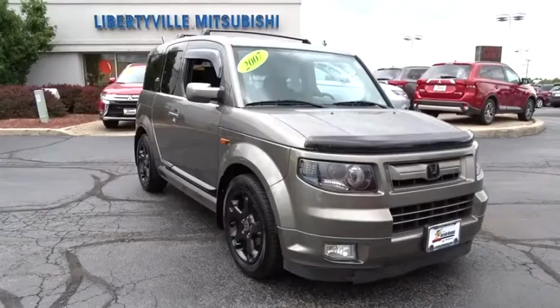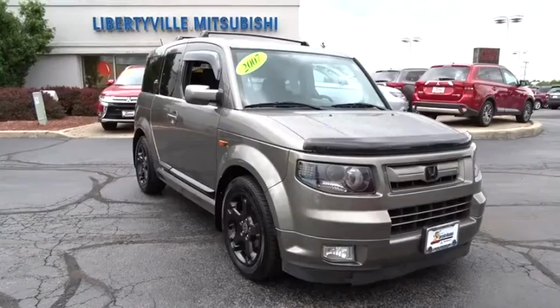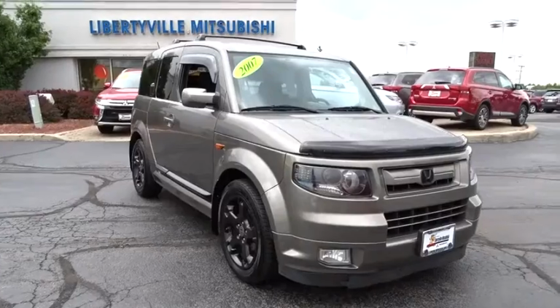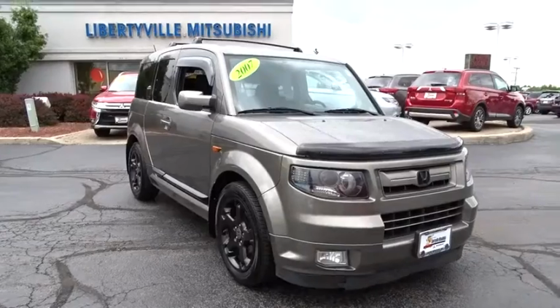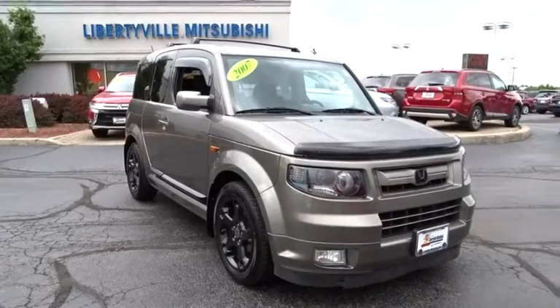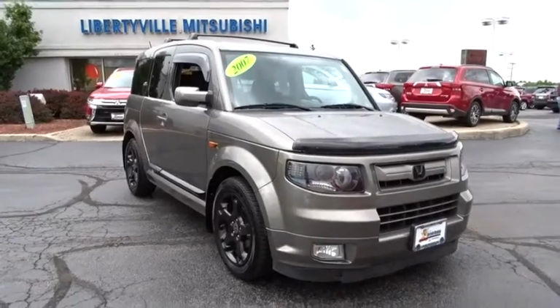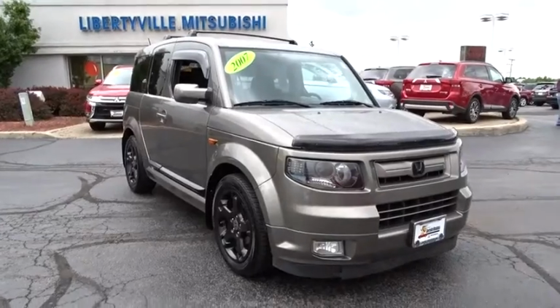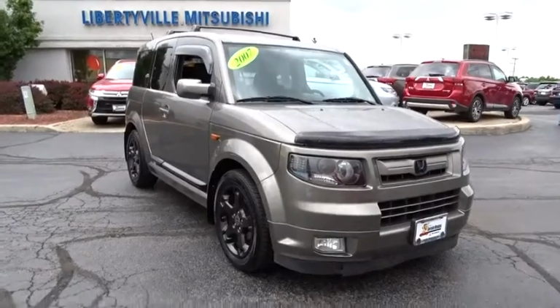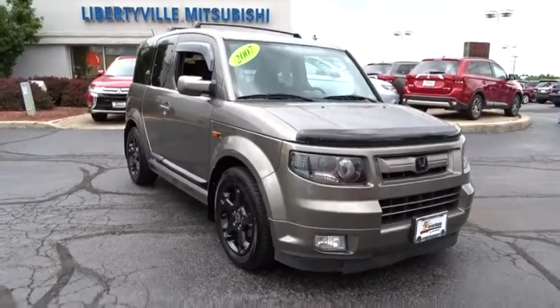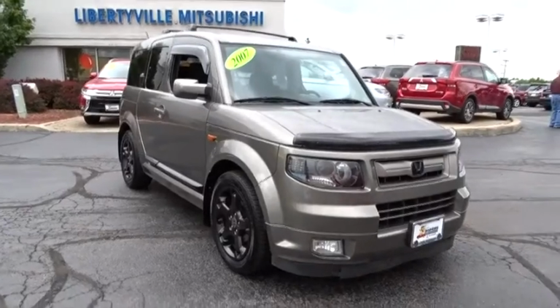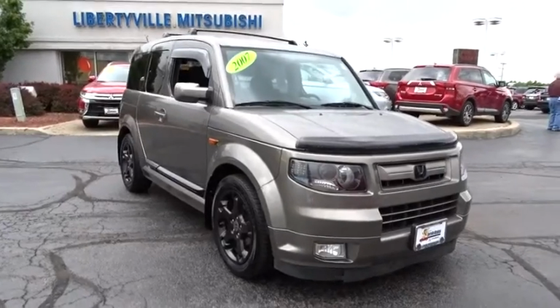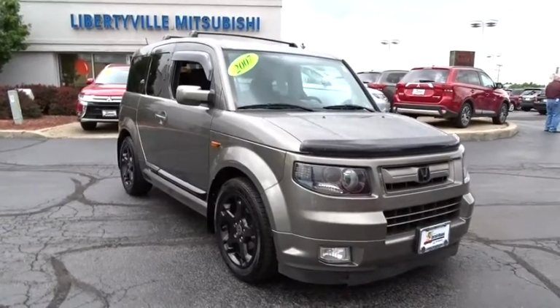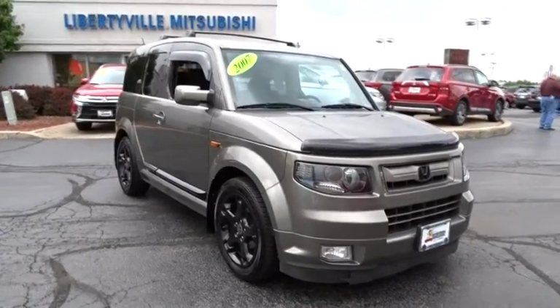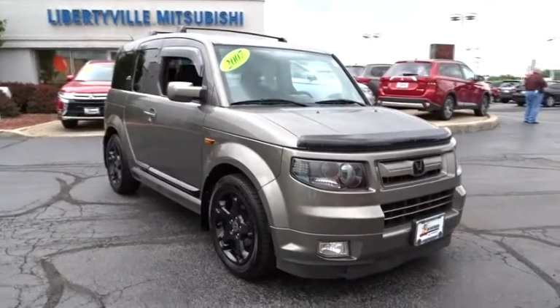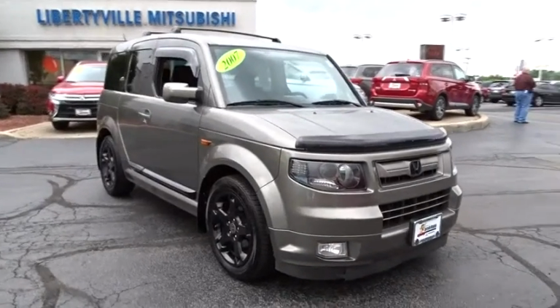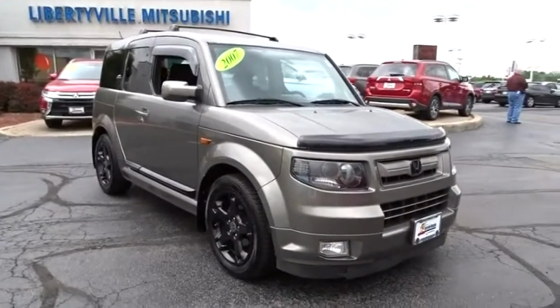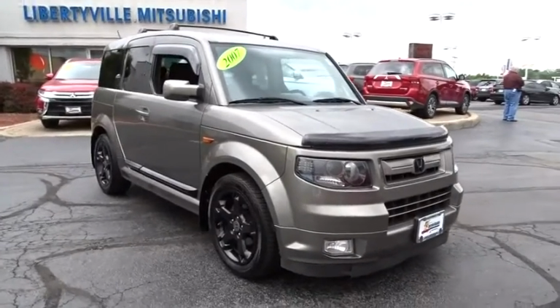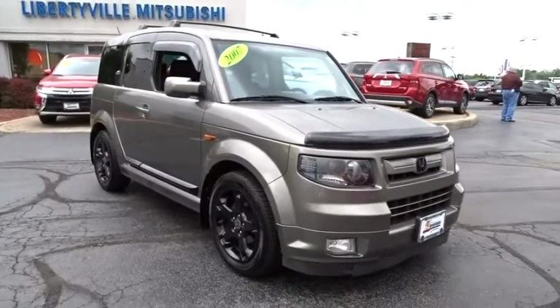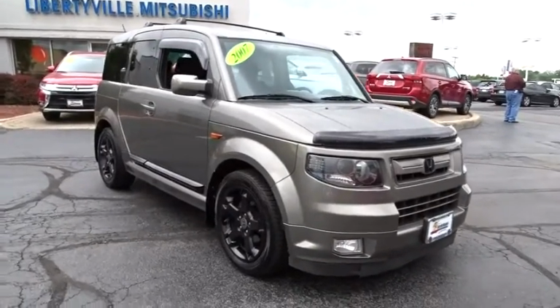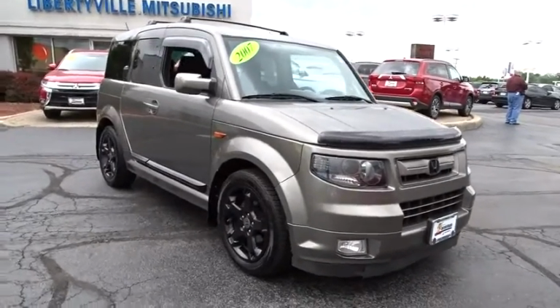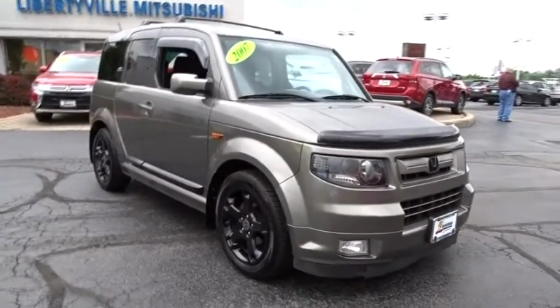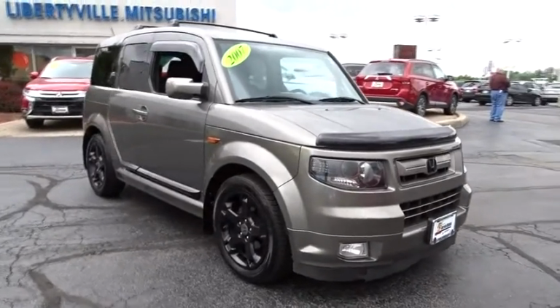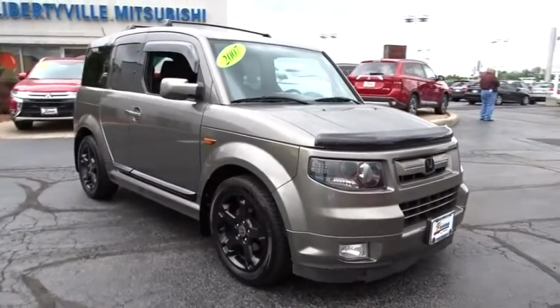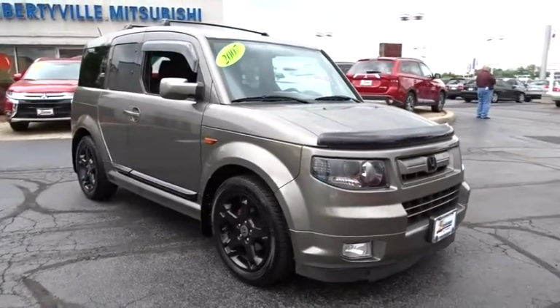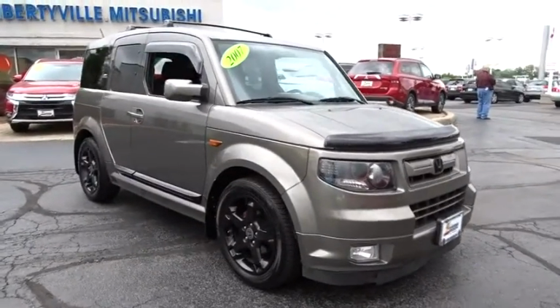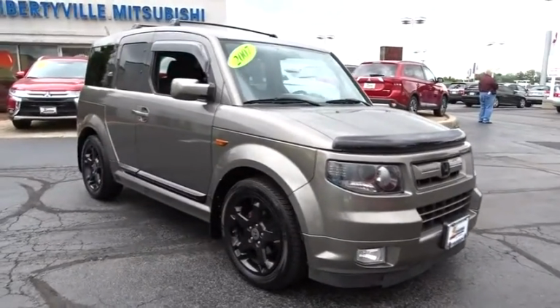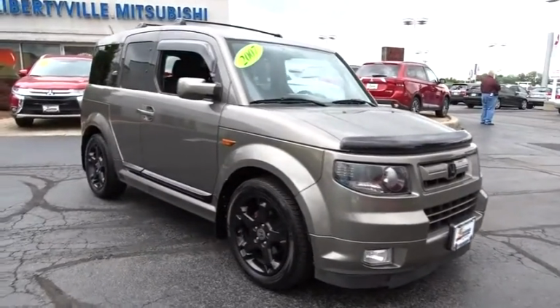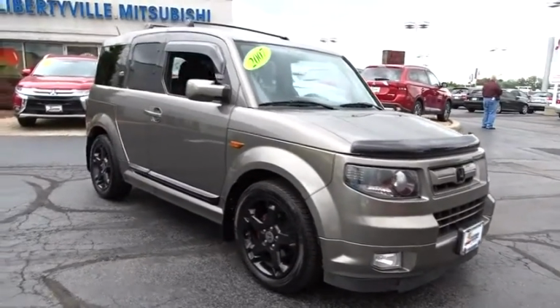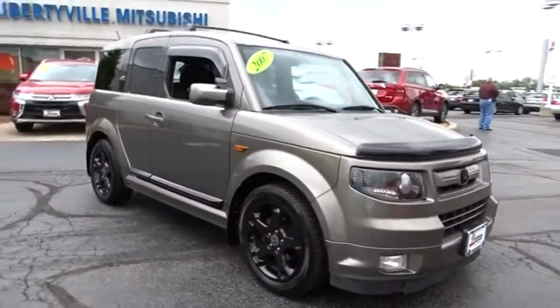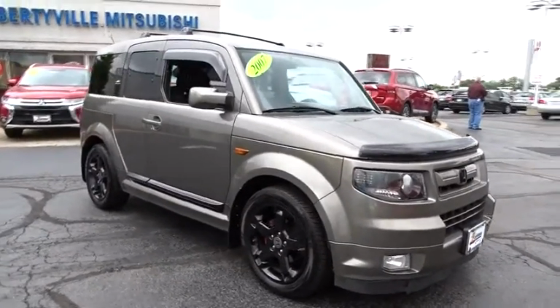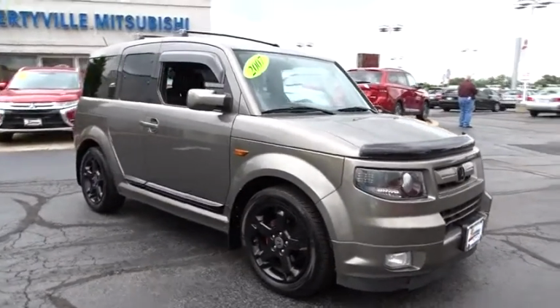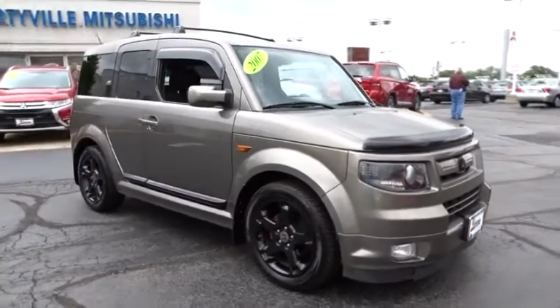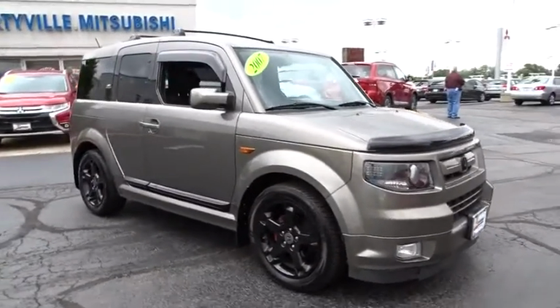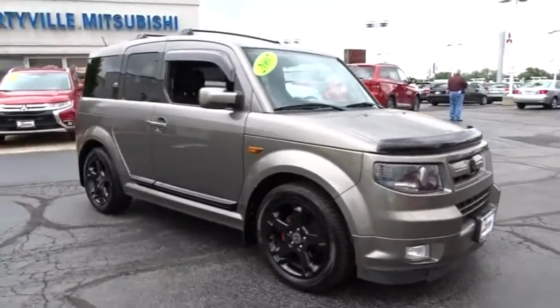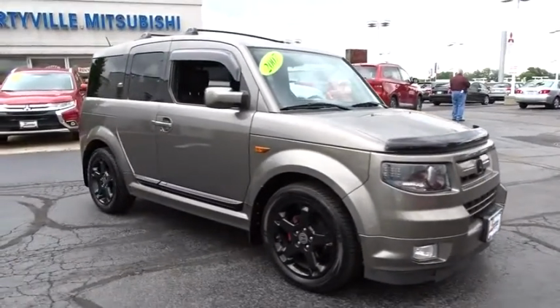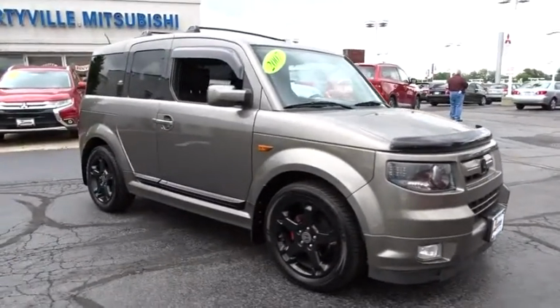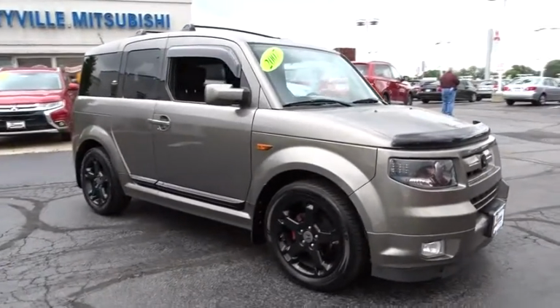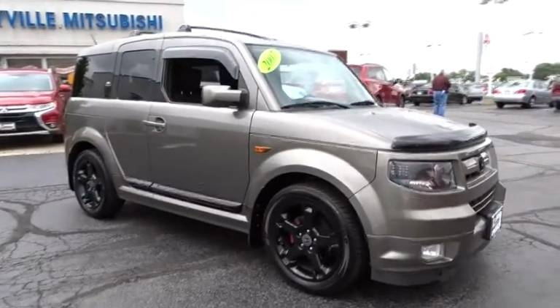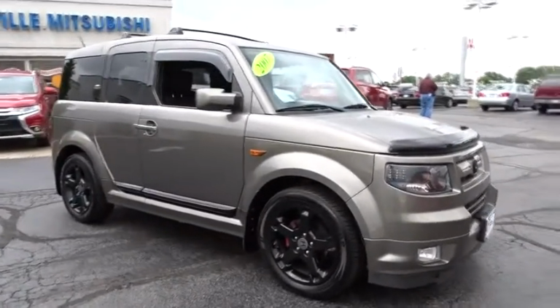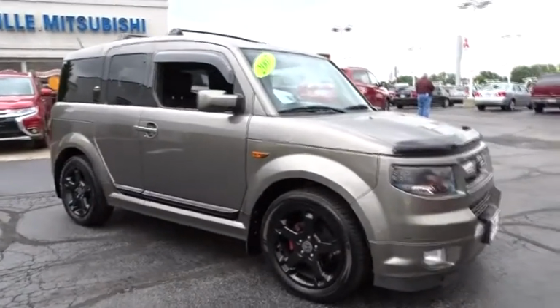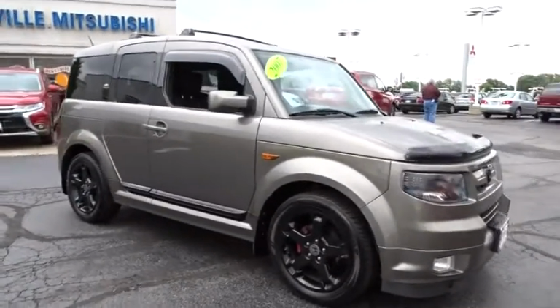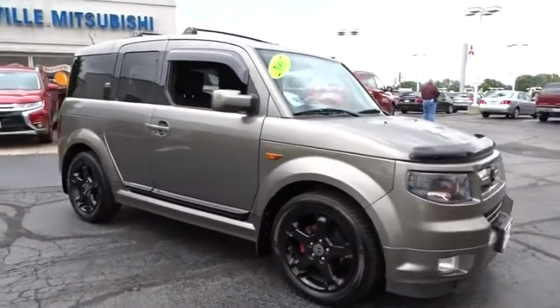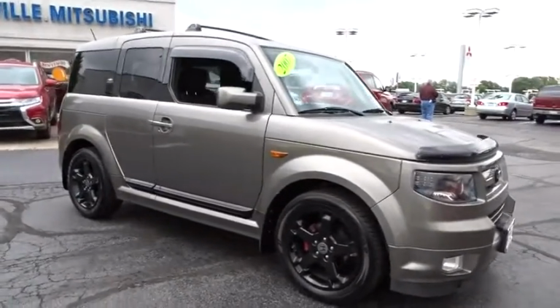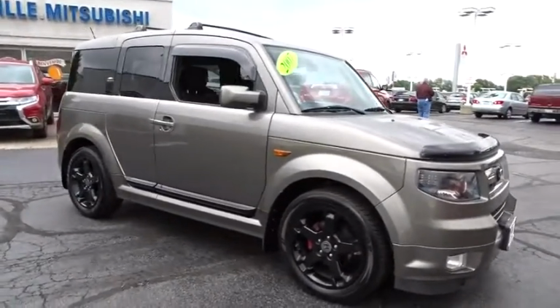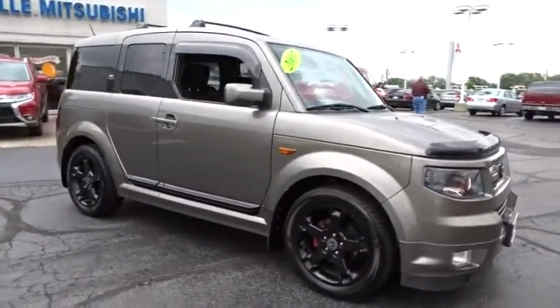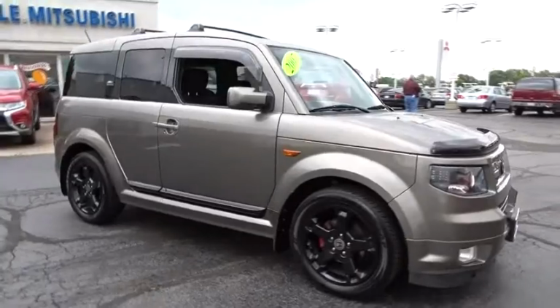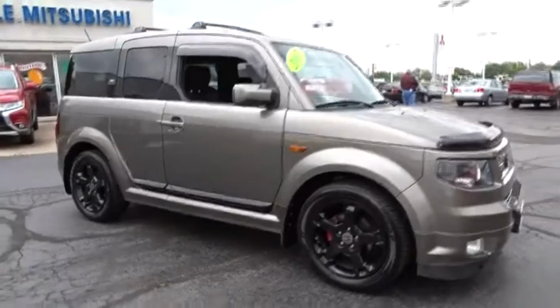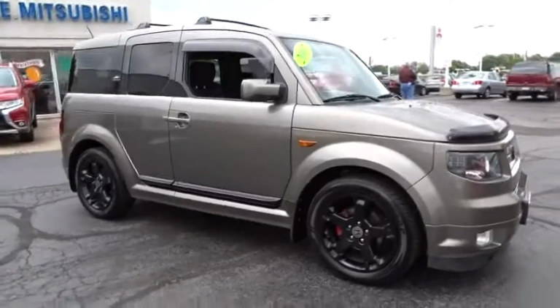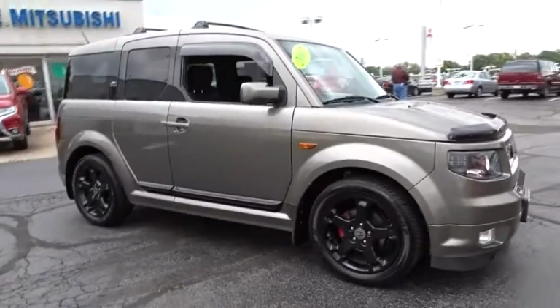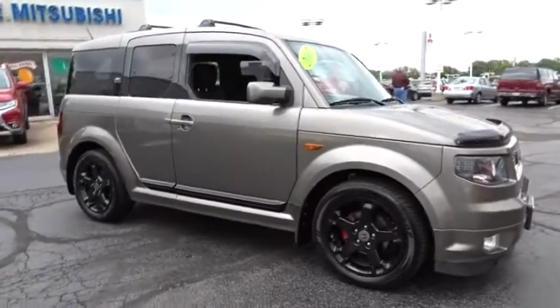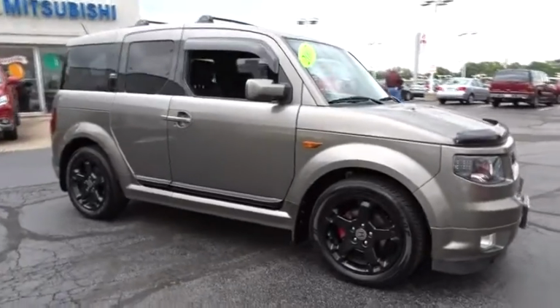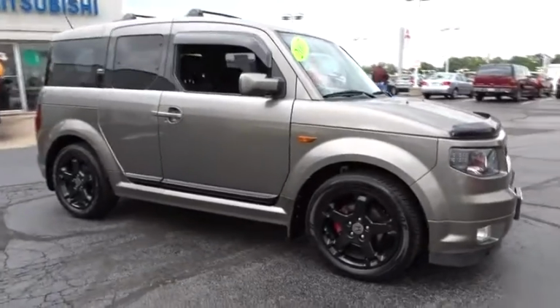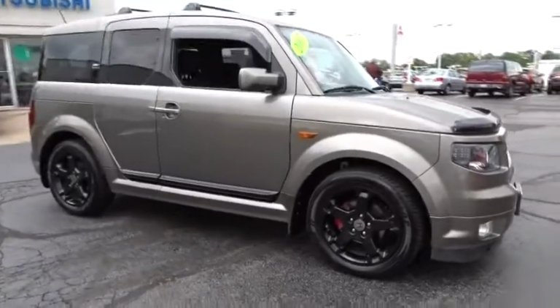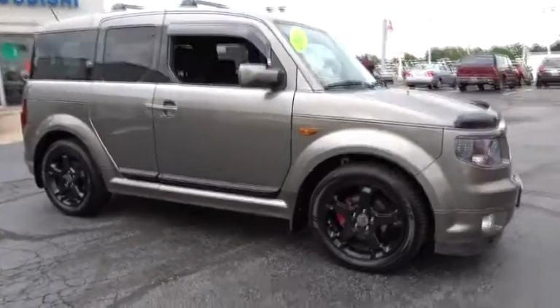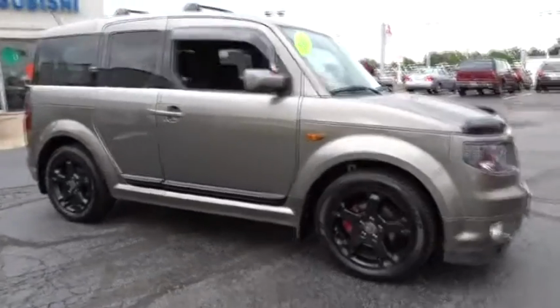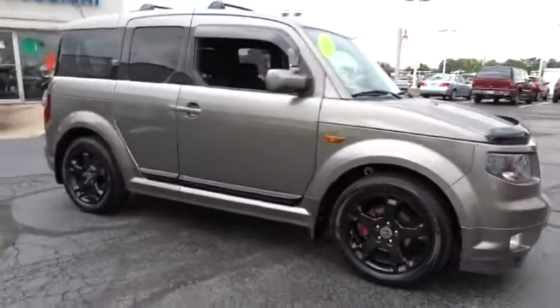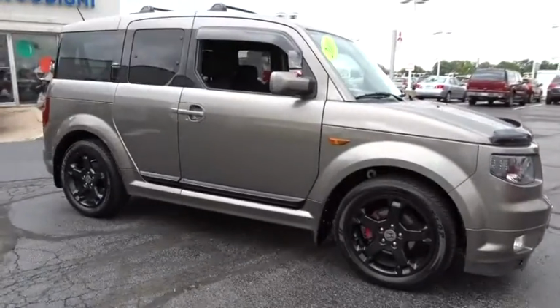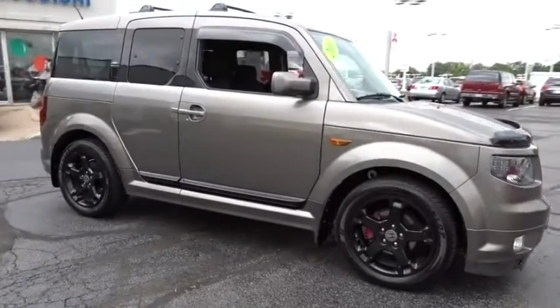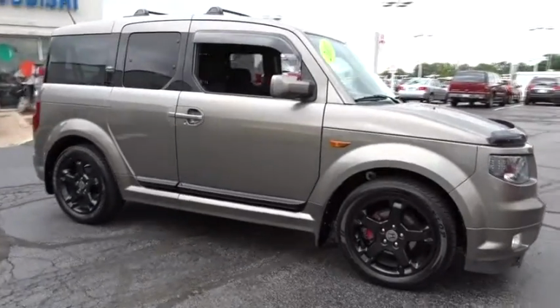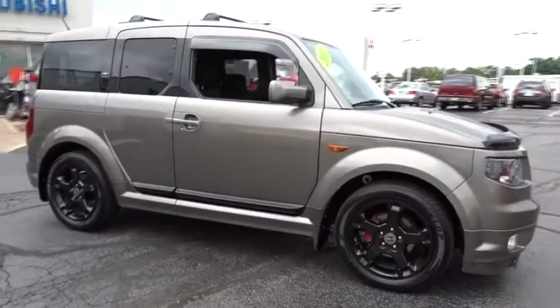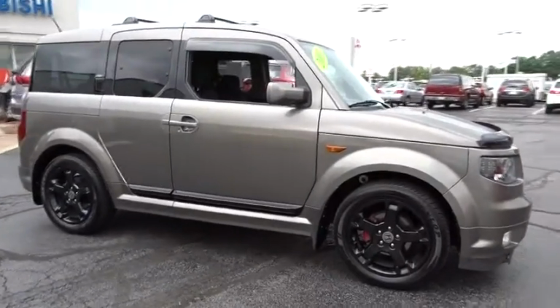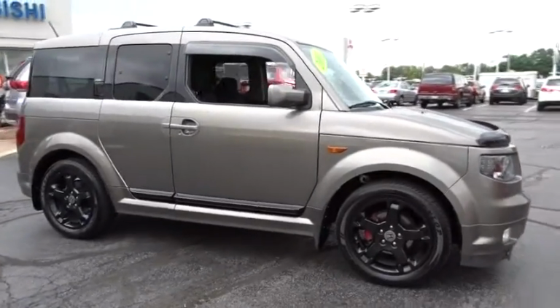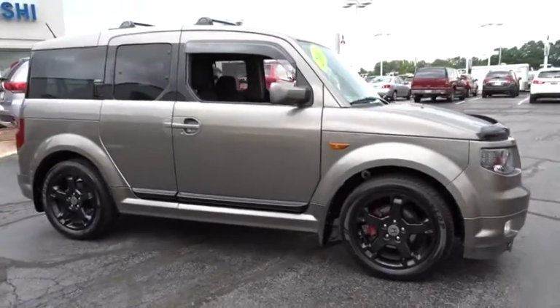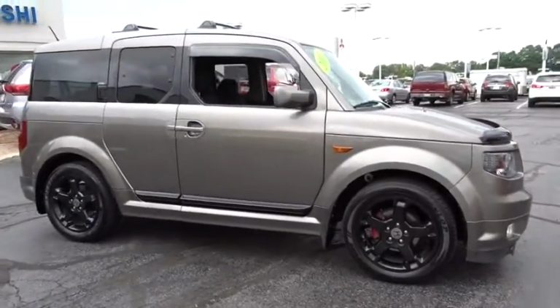The 2007 Honda Element. Fun, freedom, and flexibility from the inside out.